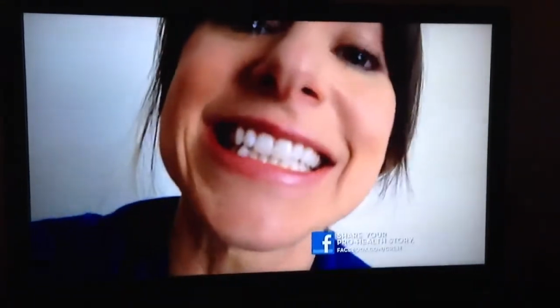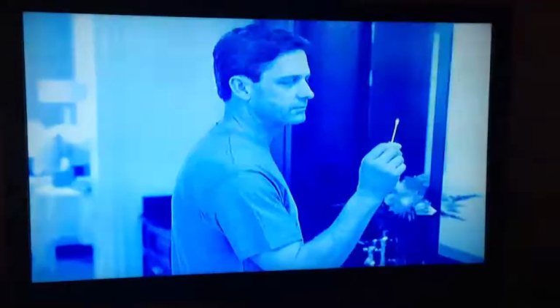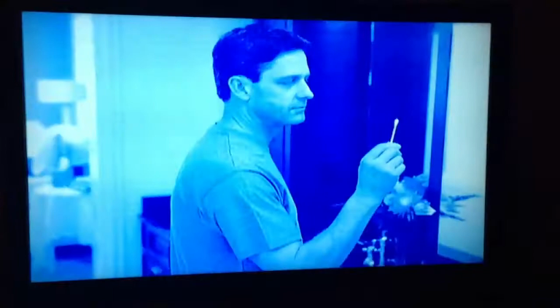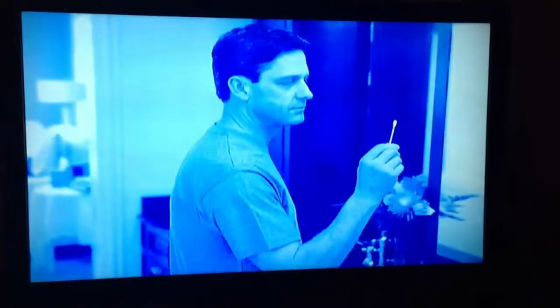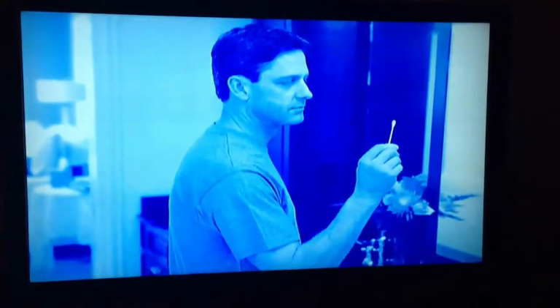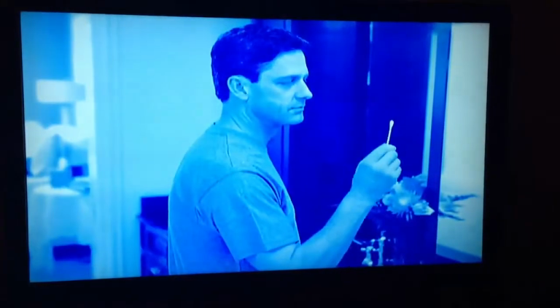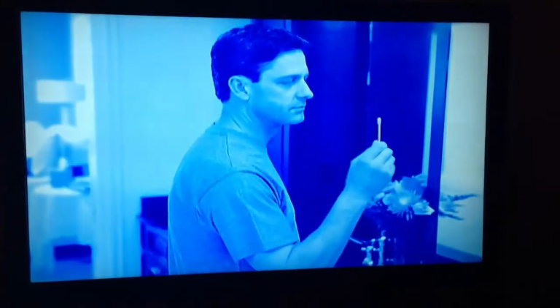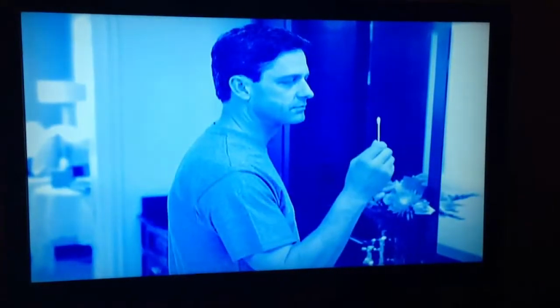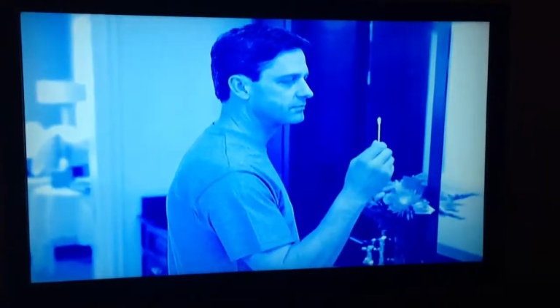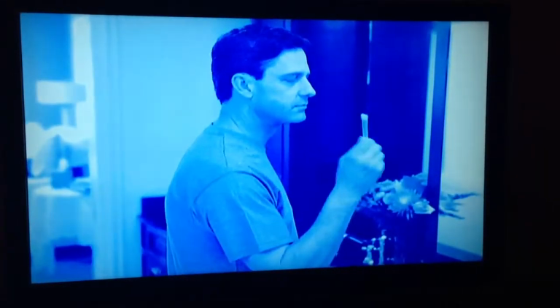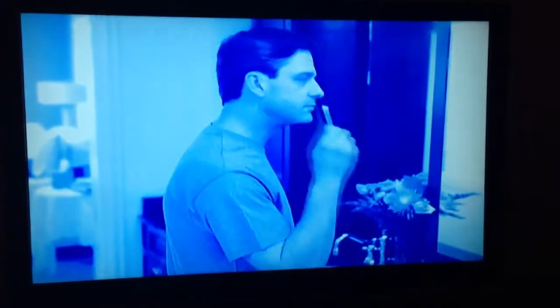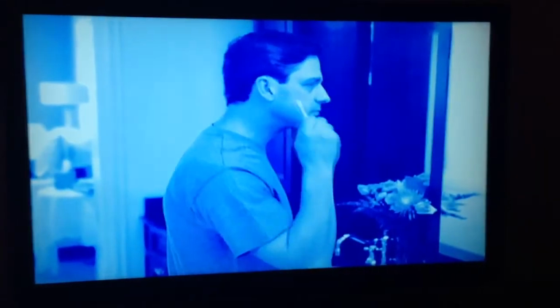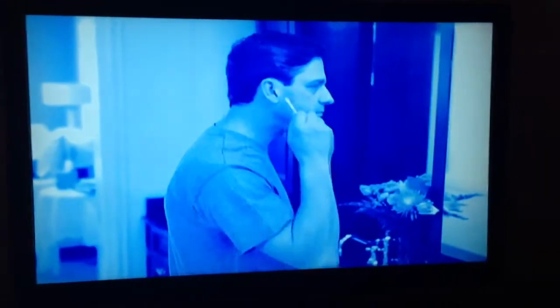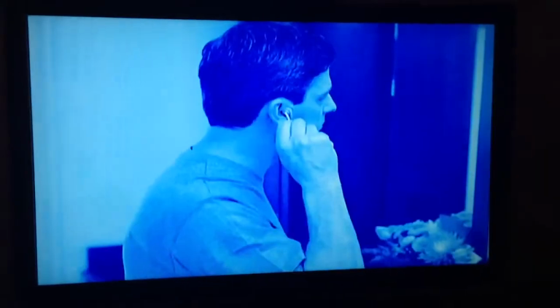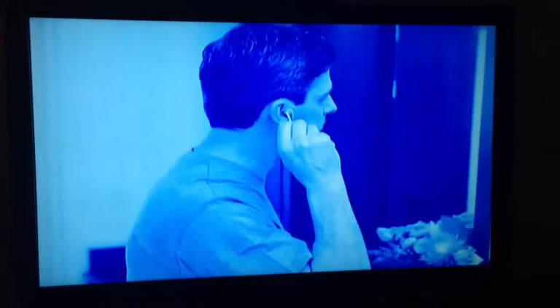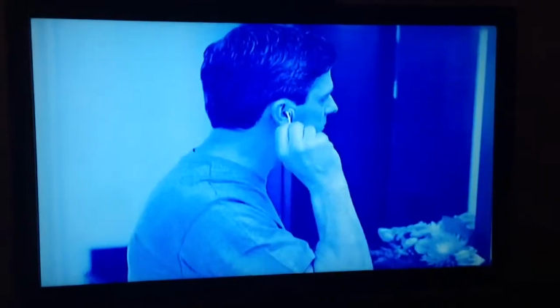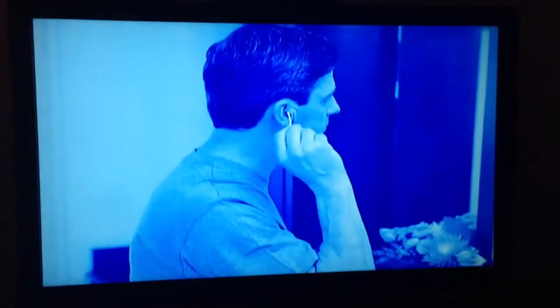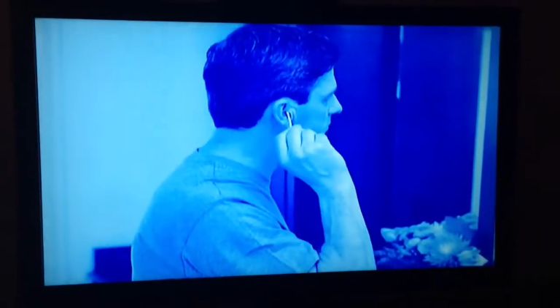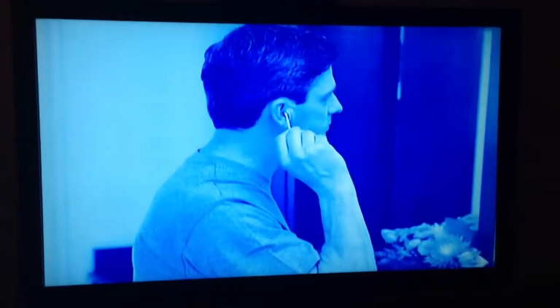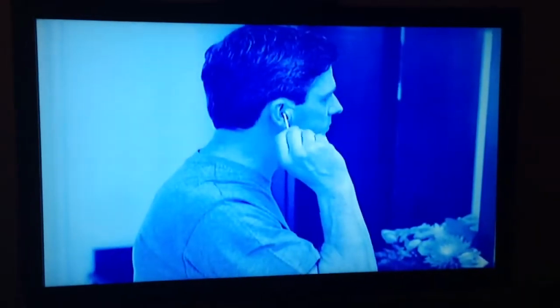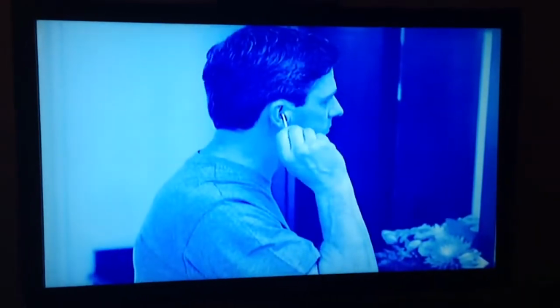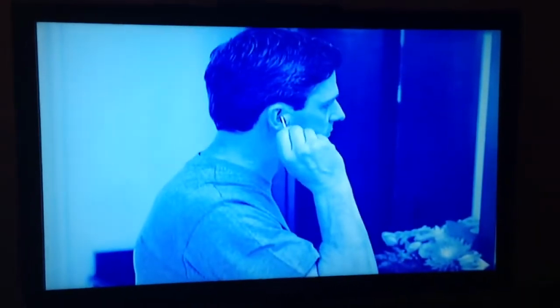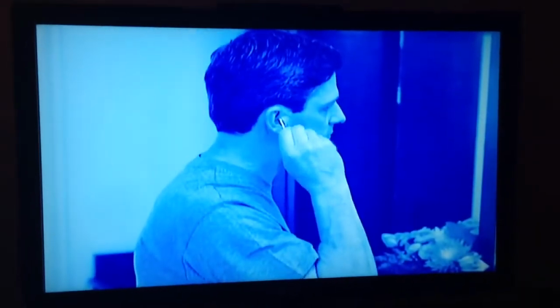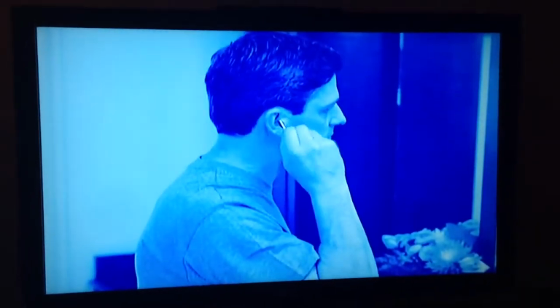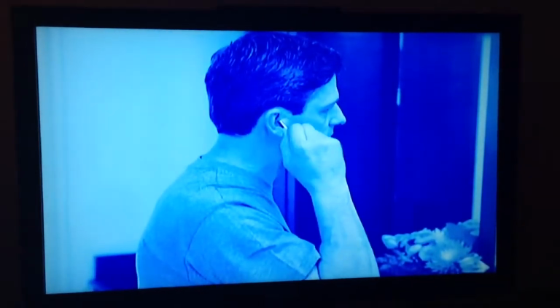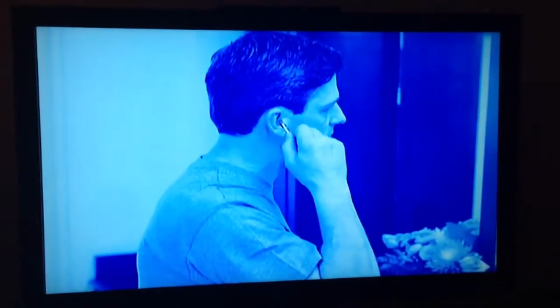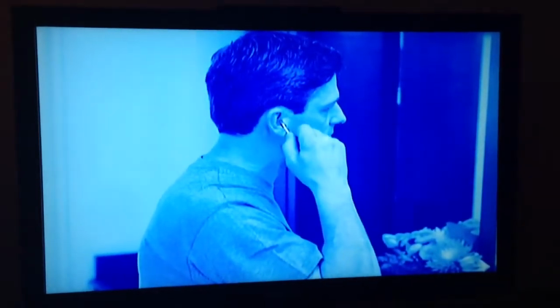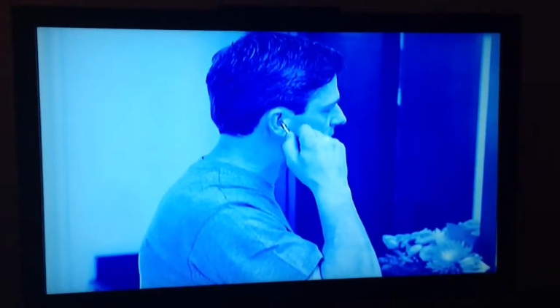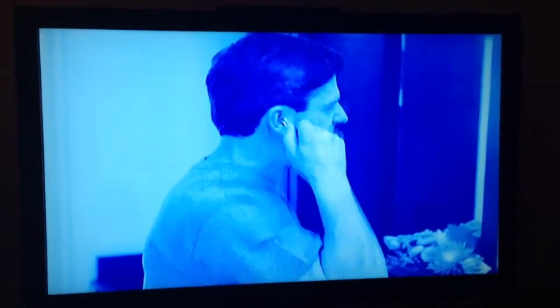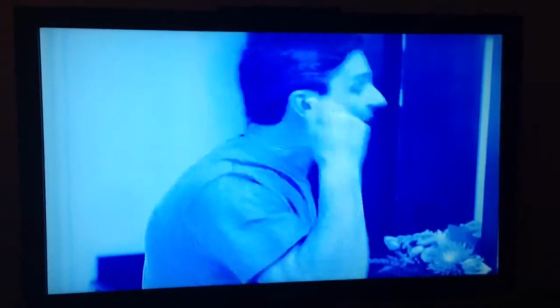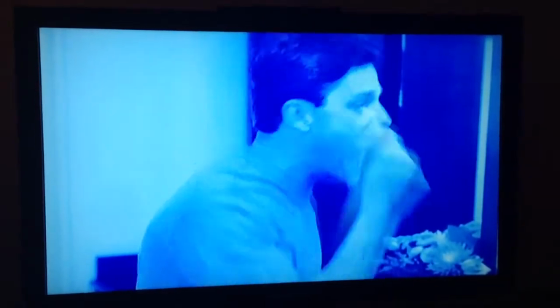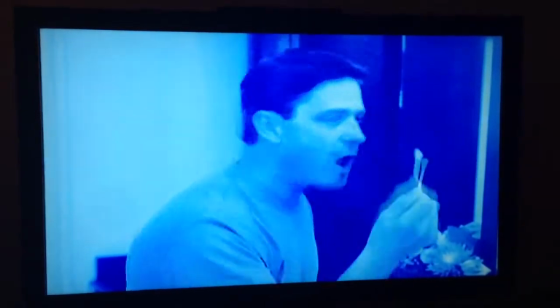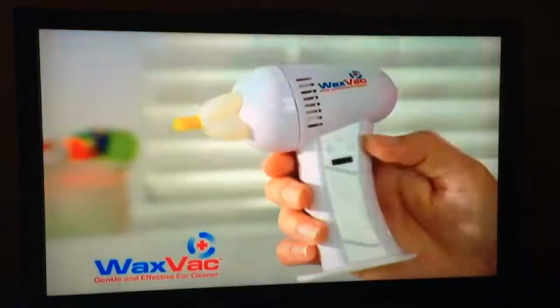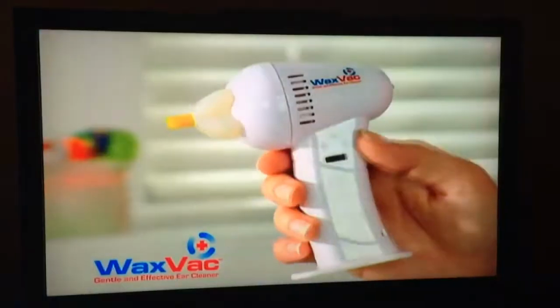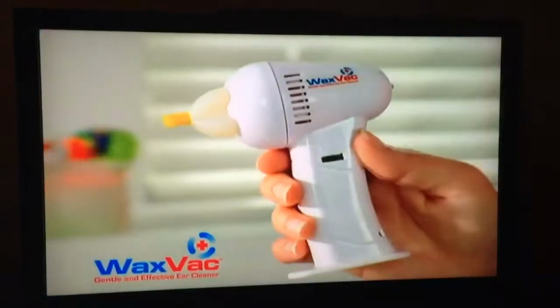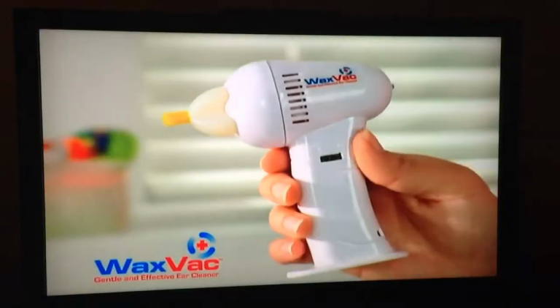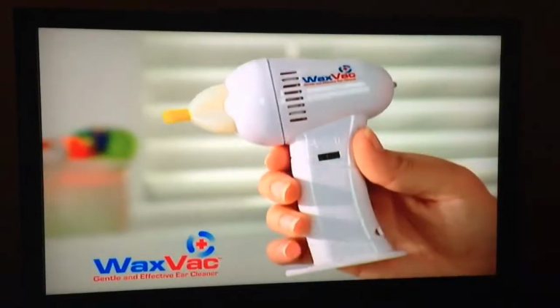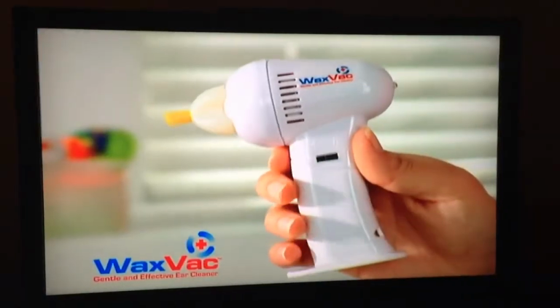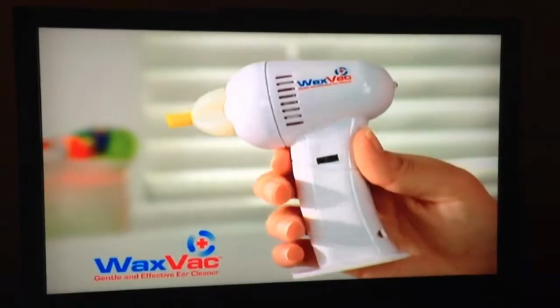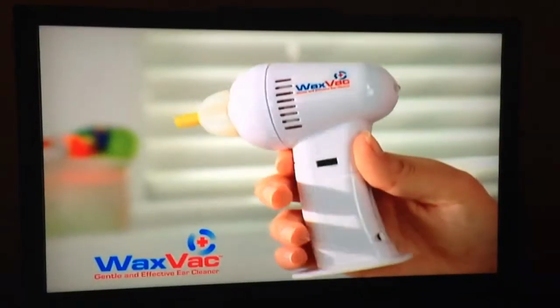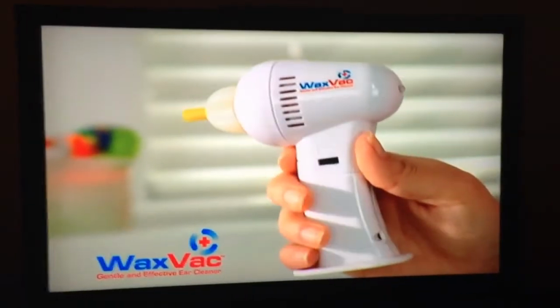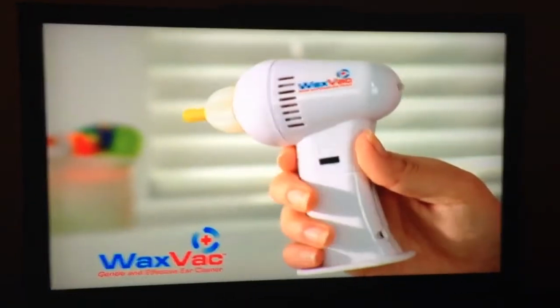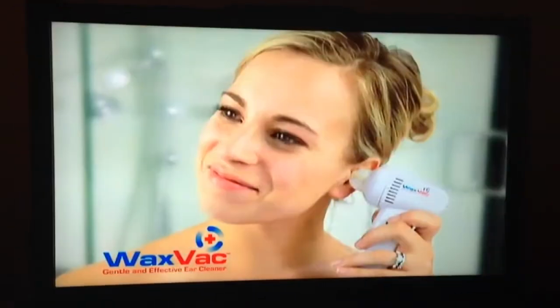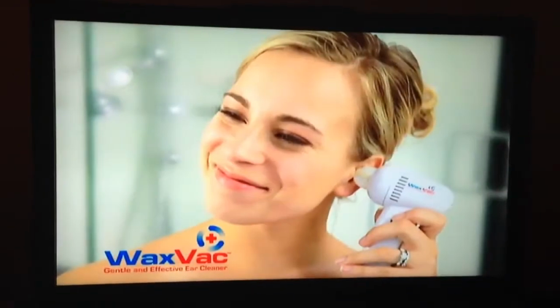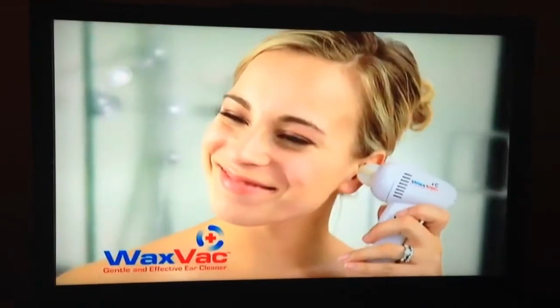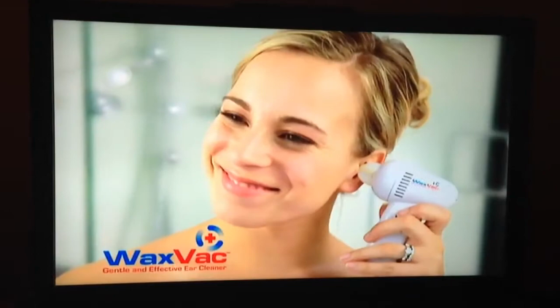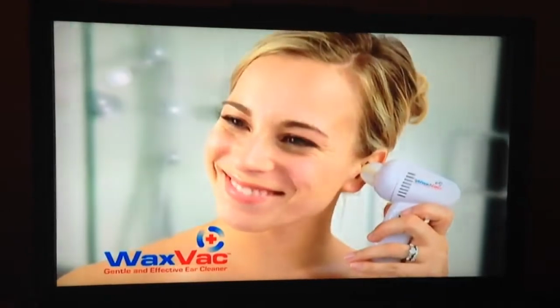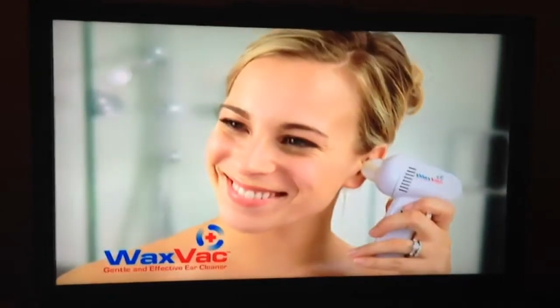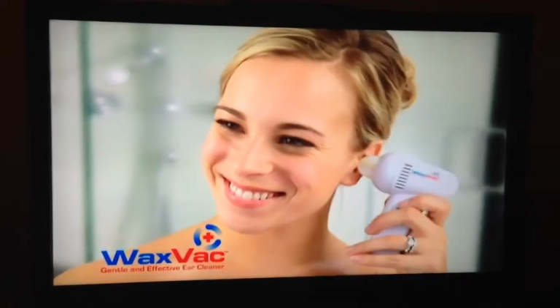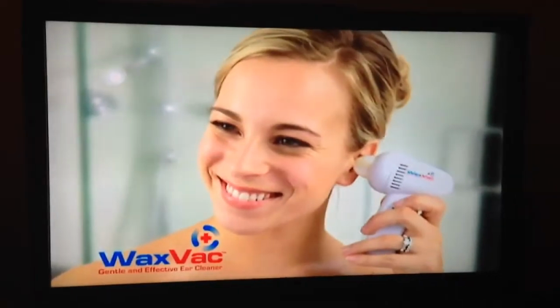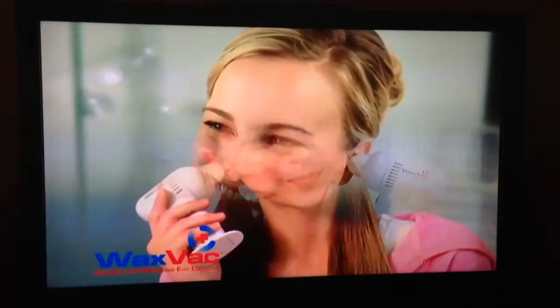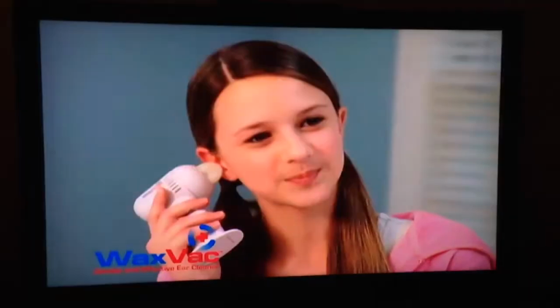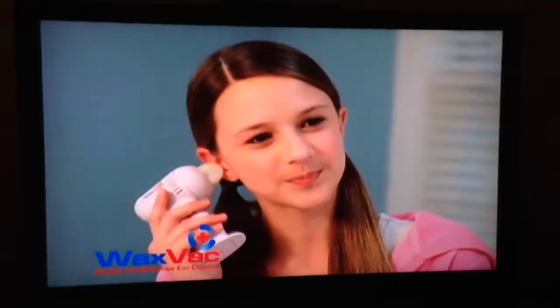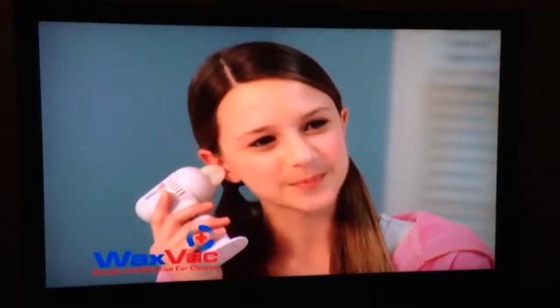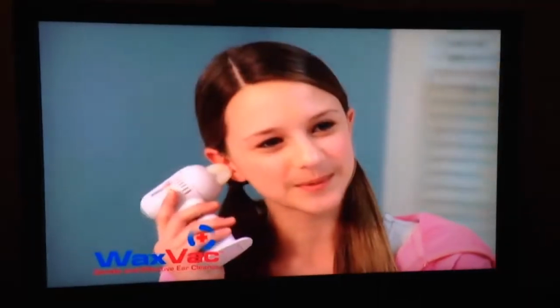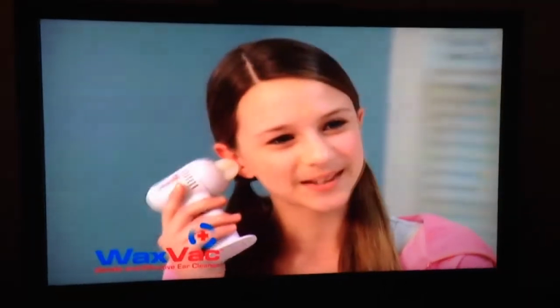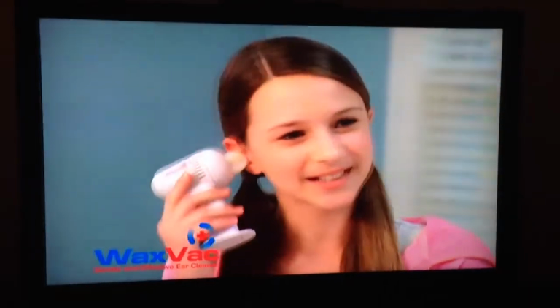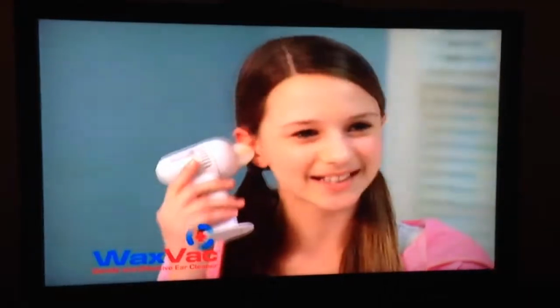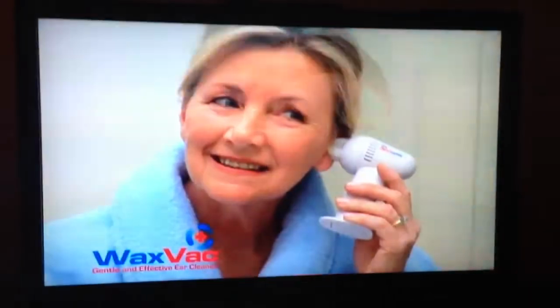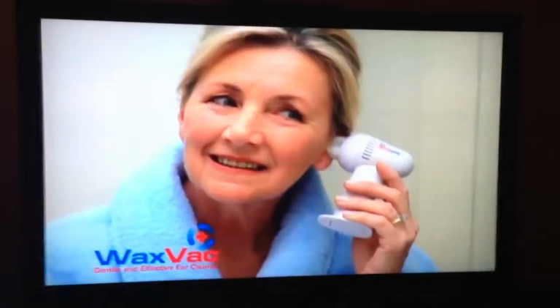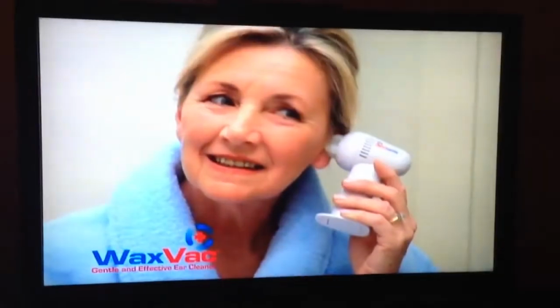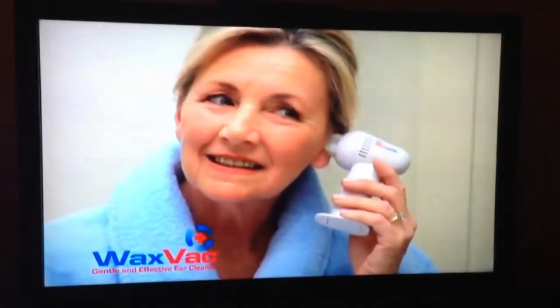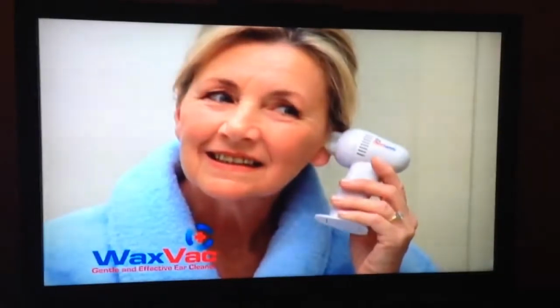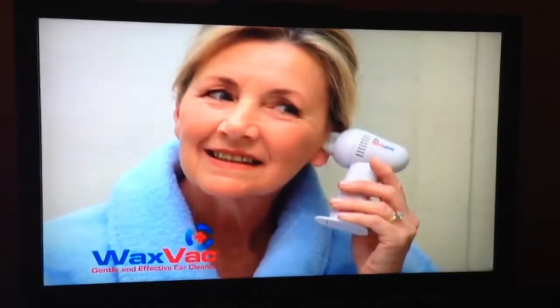We all know we shouldn't use cotton swabs to clean or dry out ears. Introducing Waxback, the safe and effective way to clean and dry your ears.